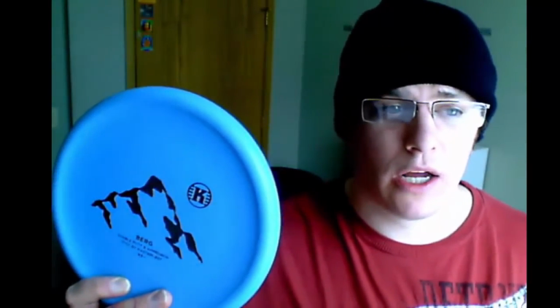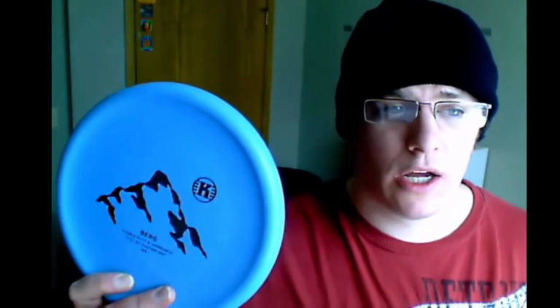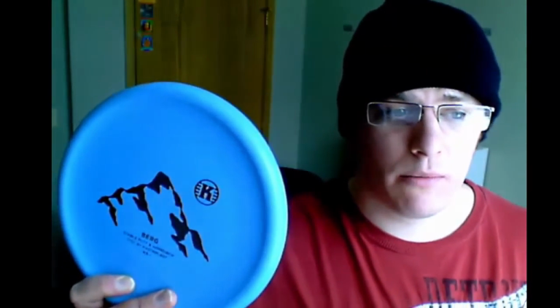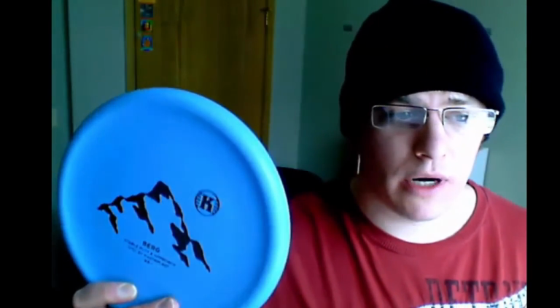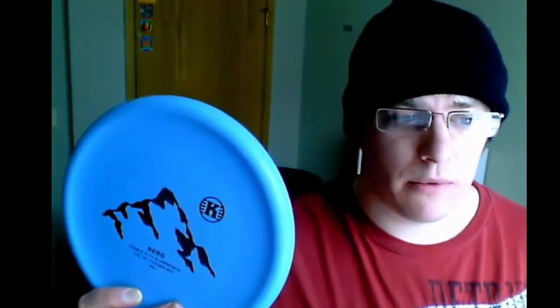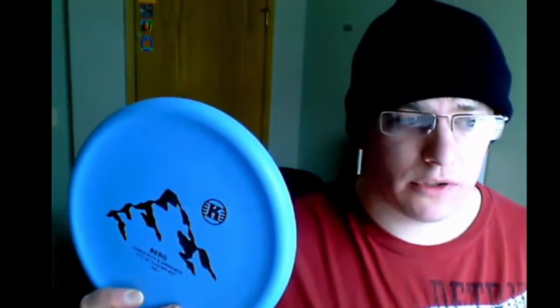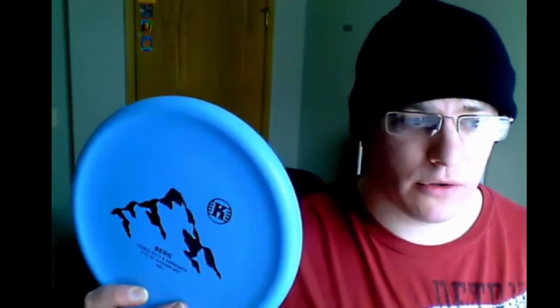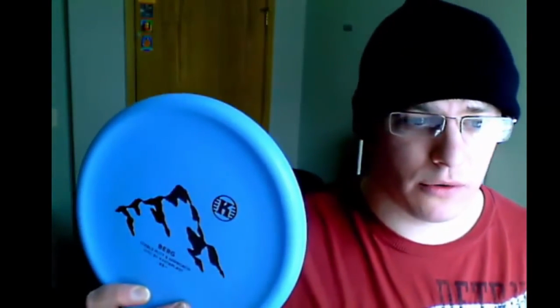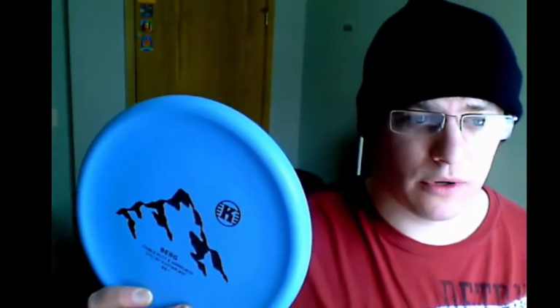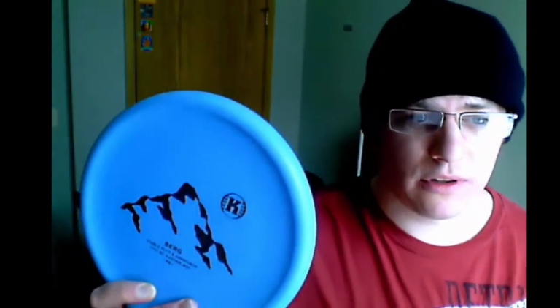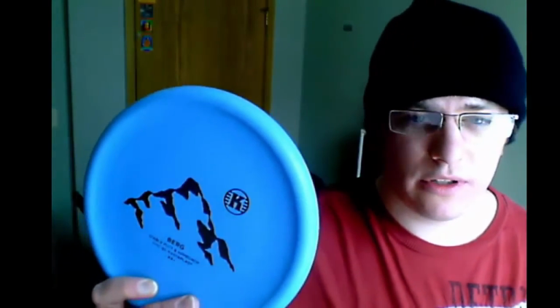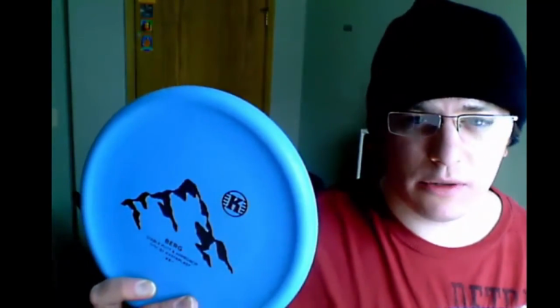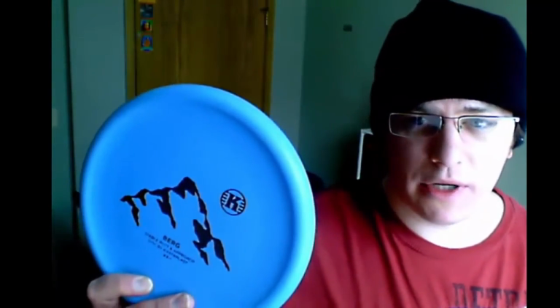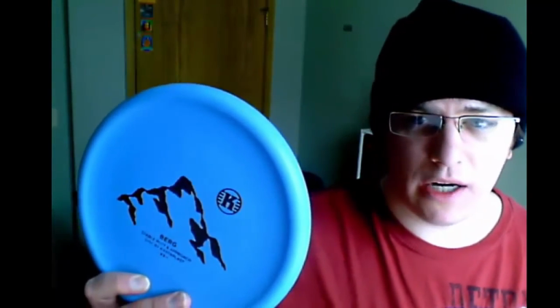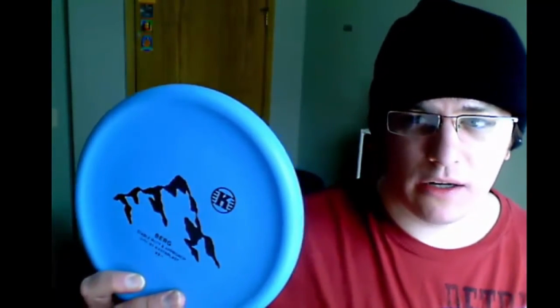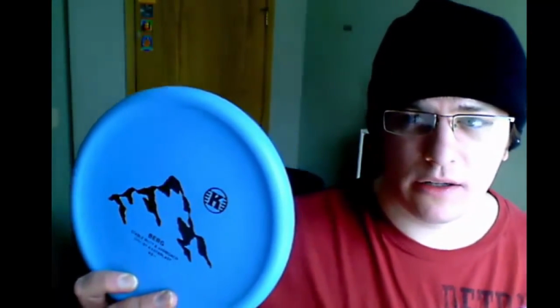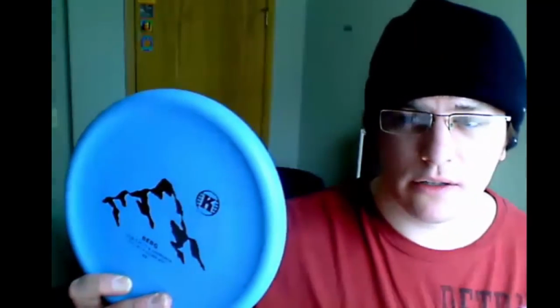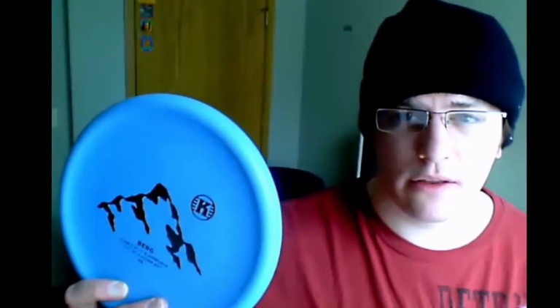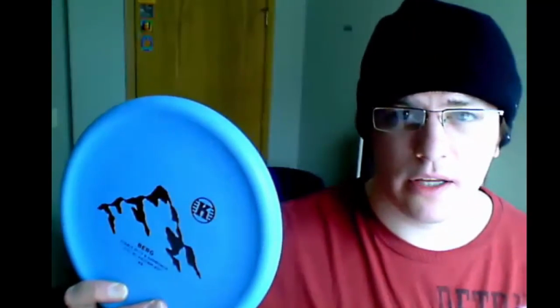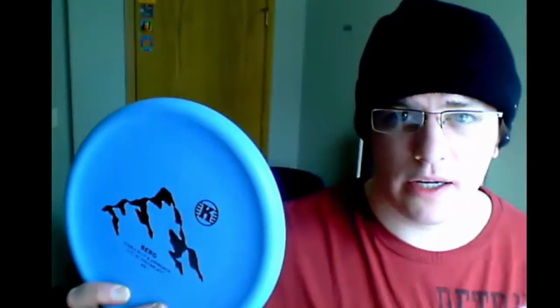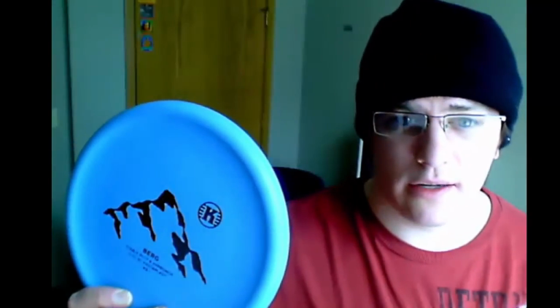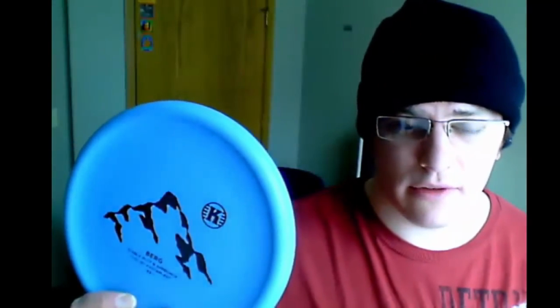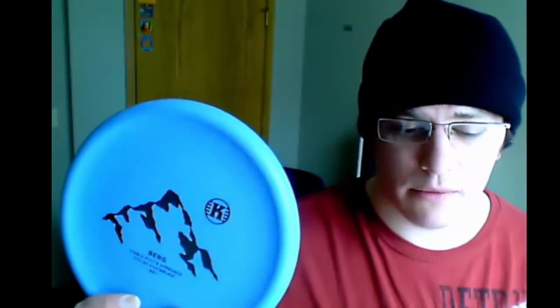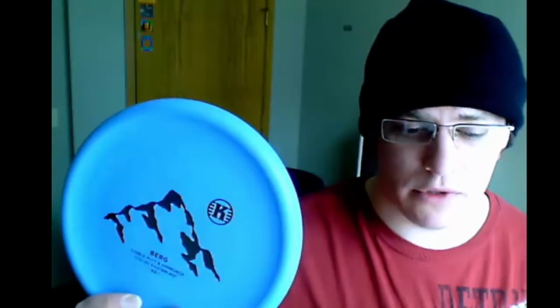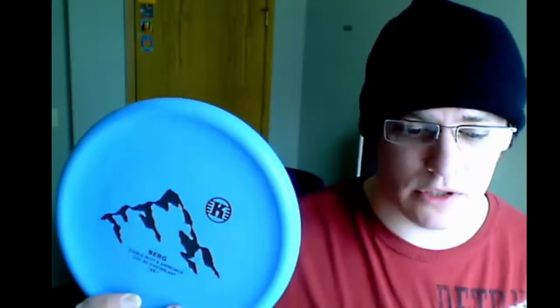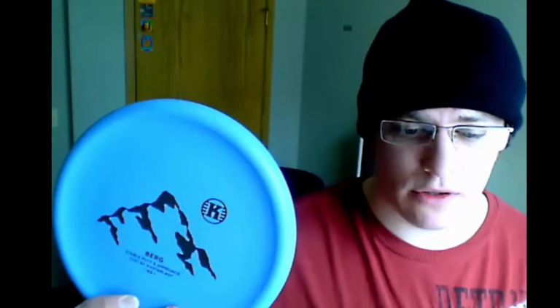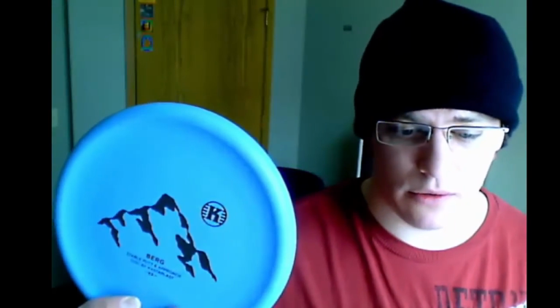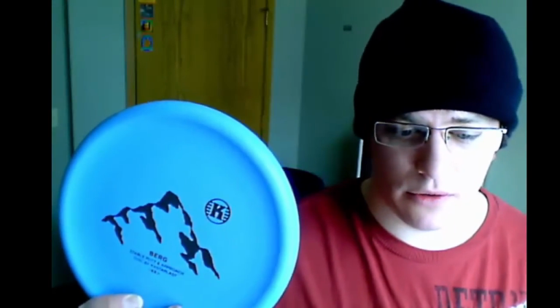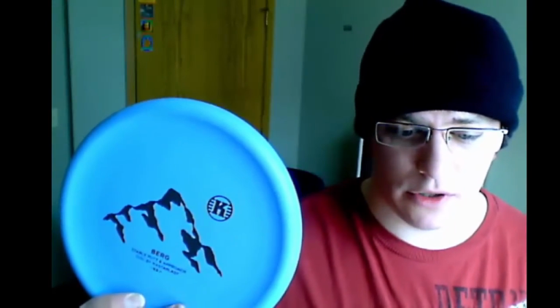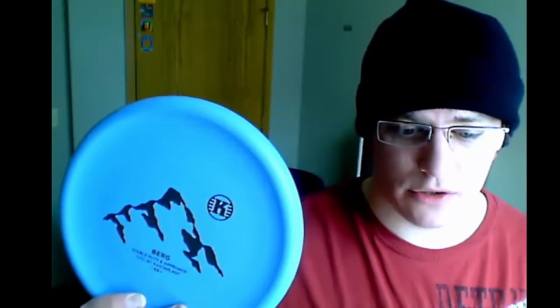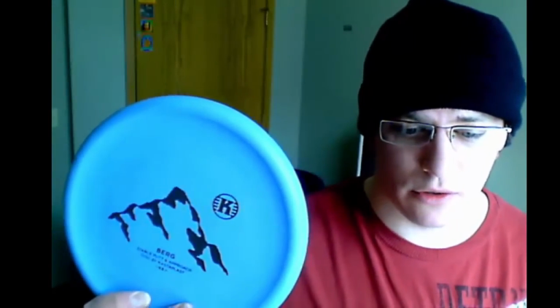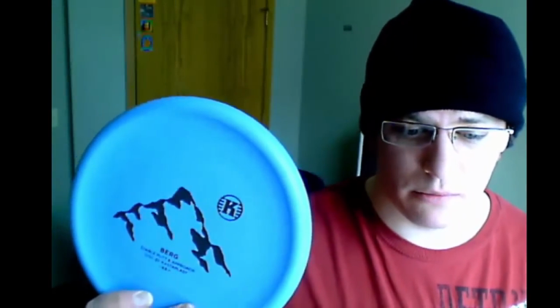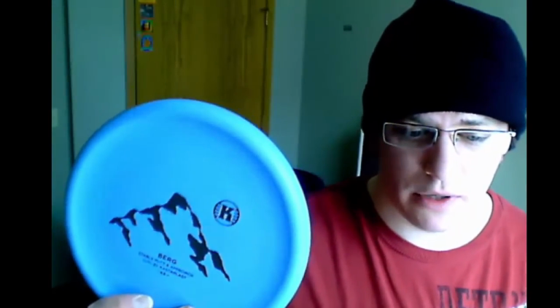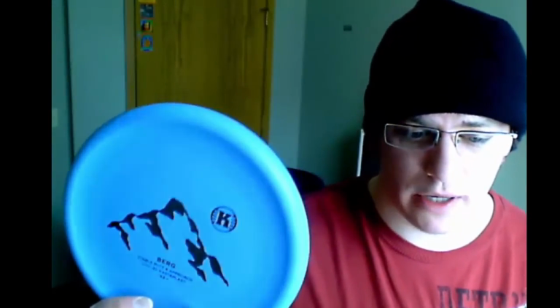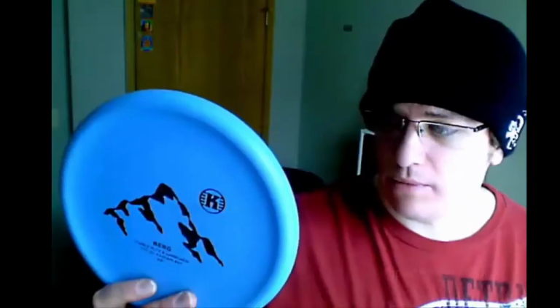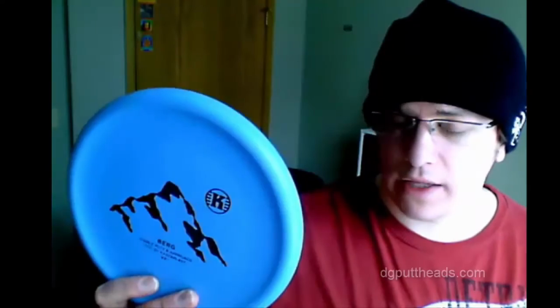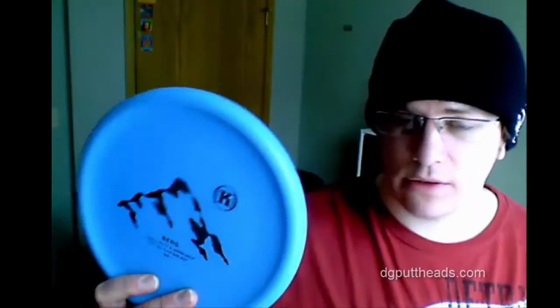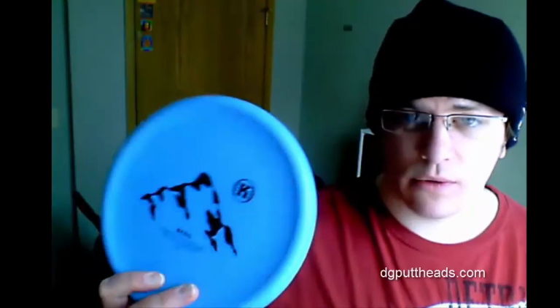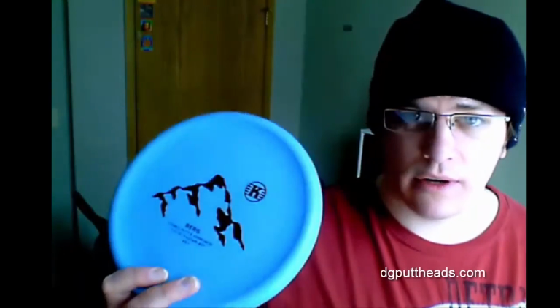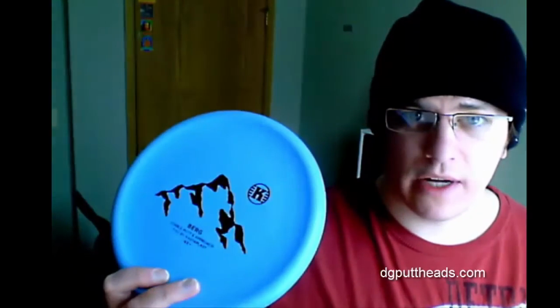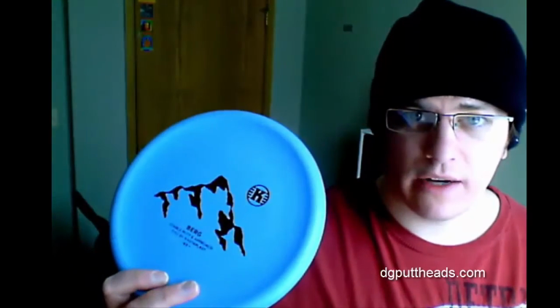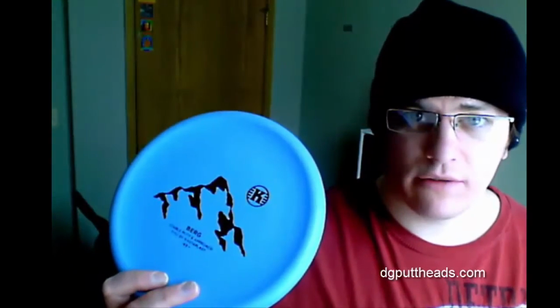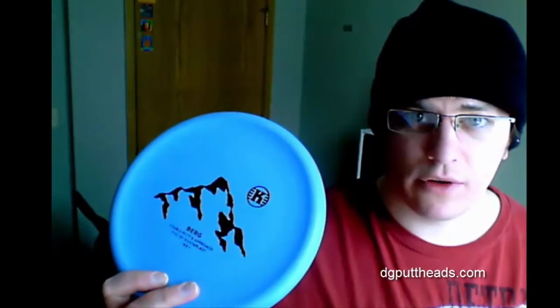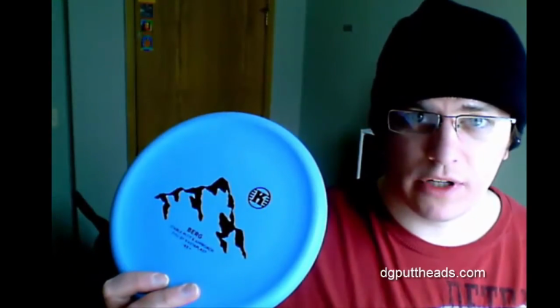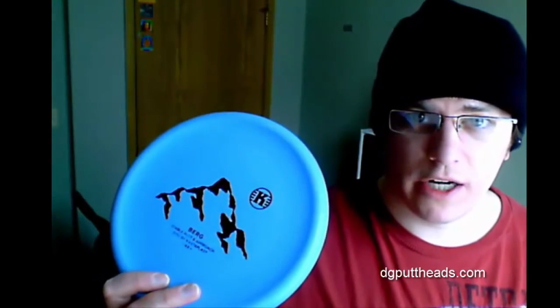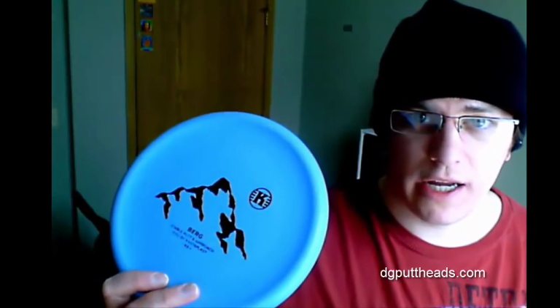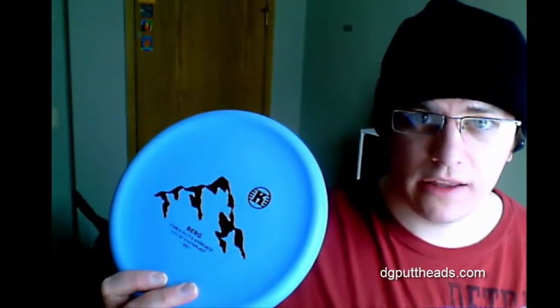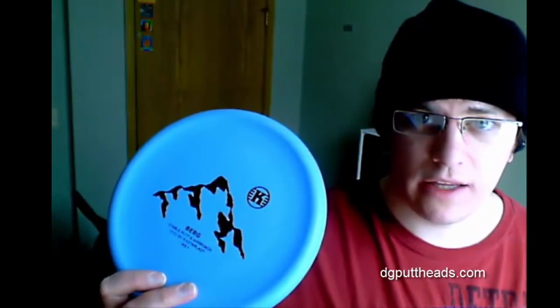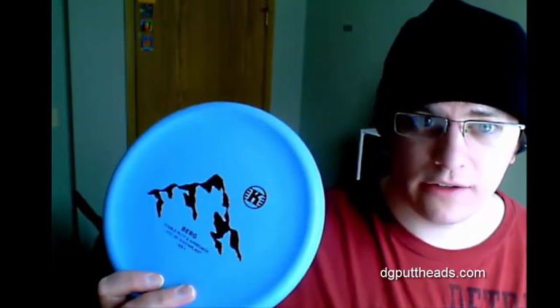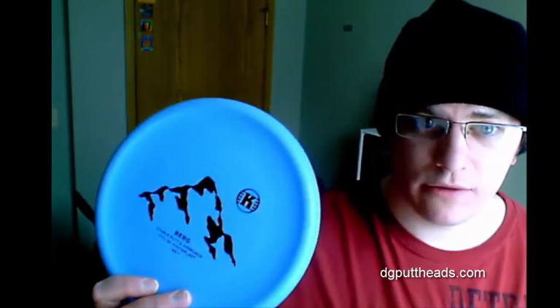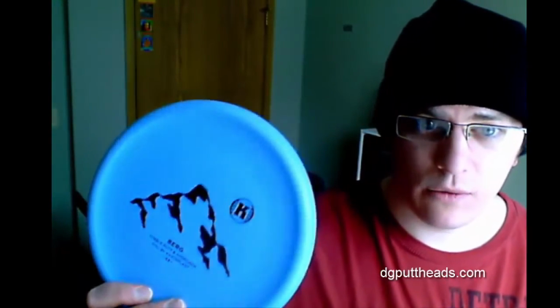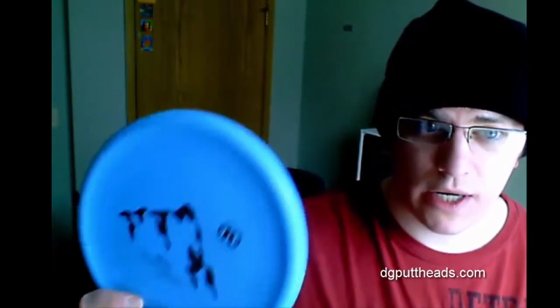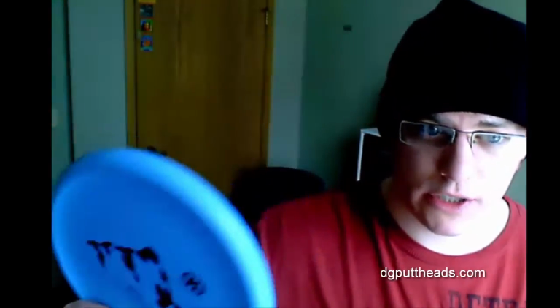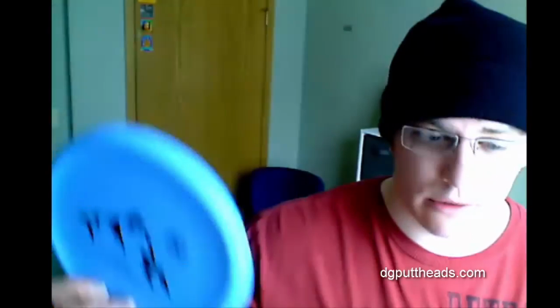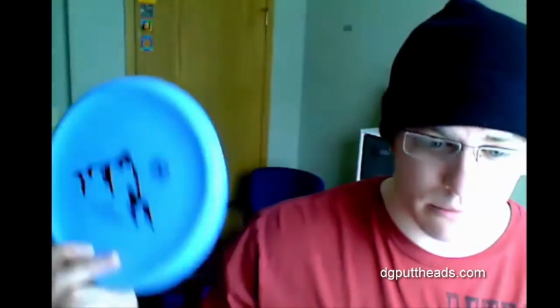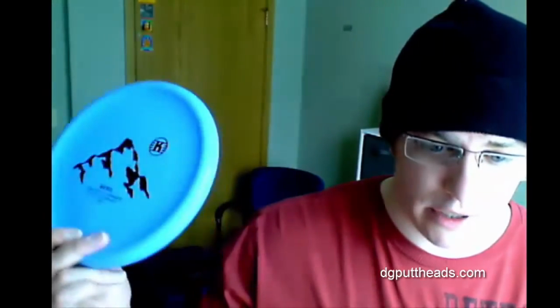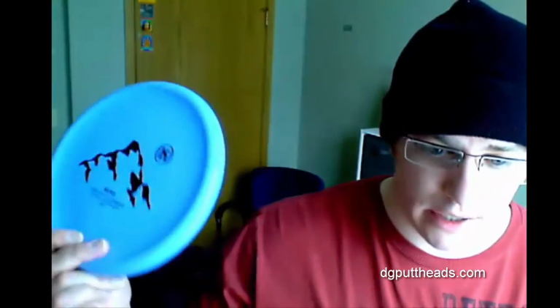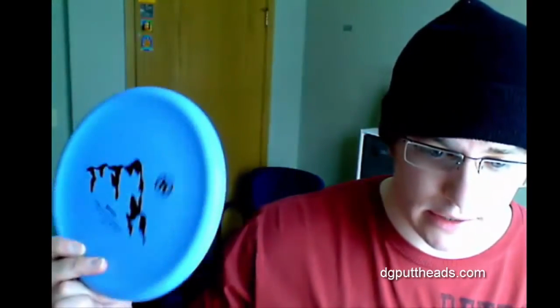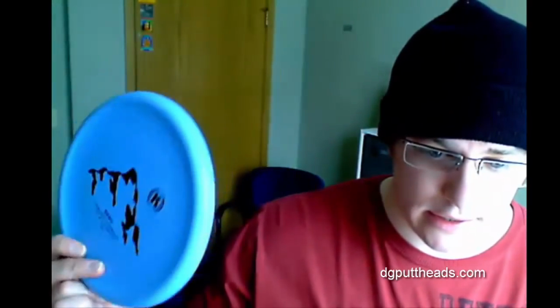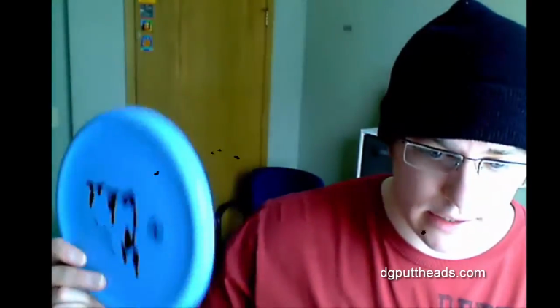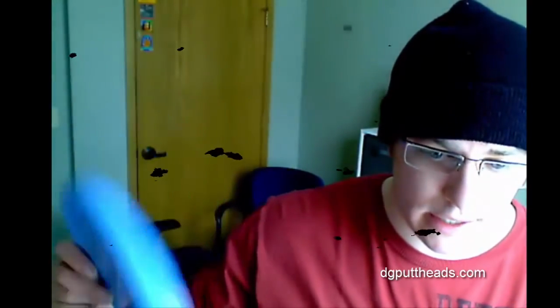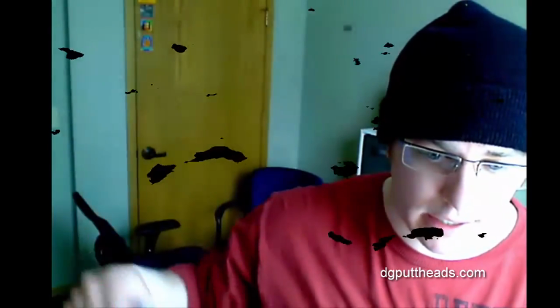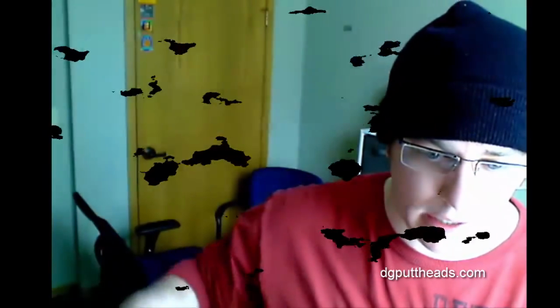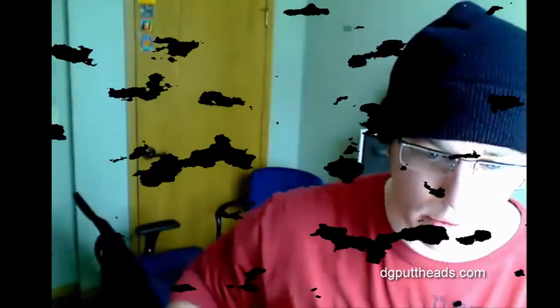On those approach shots, I don't typically need to throw full power, but I'm also throwing a little bit harder than if I'm just throwing a short putt. That's what I've got for you today. Thanks for watching — Putthead signing out.